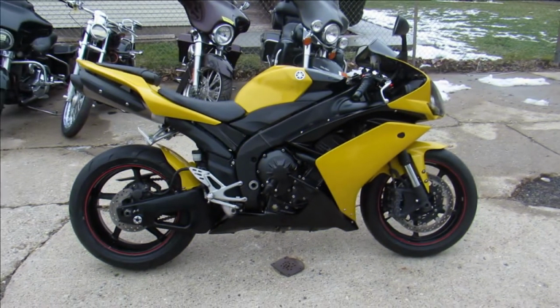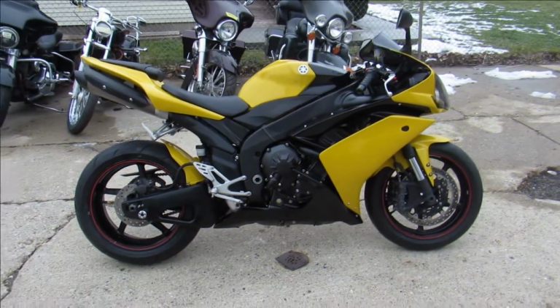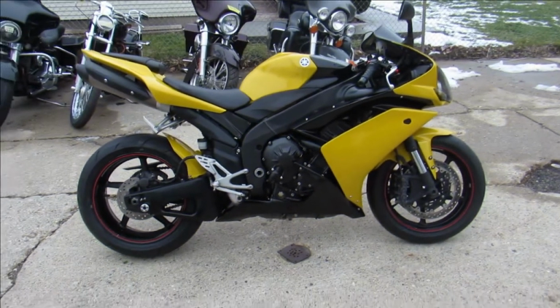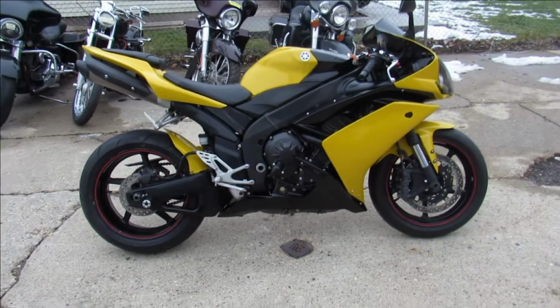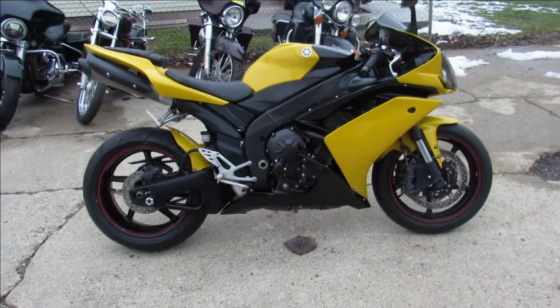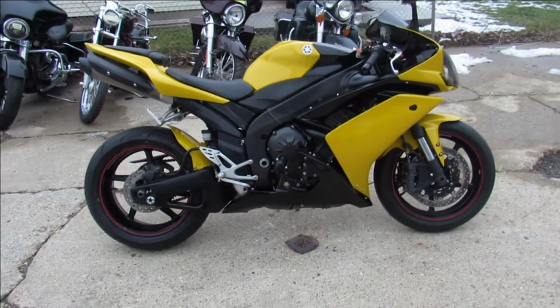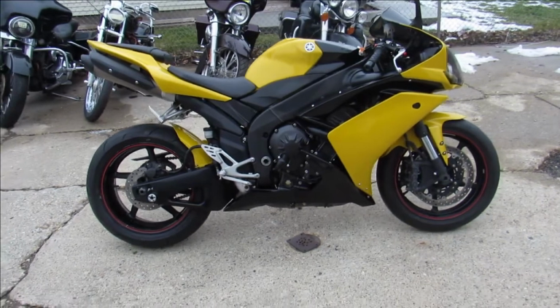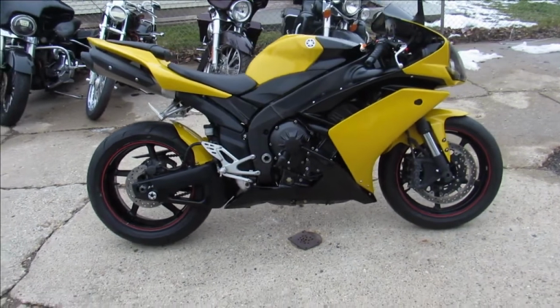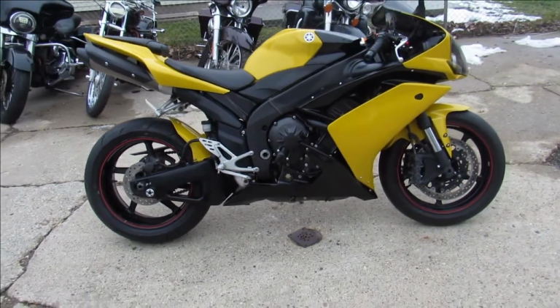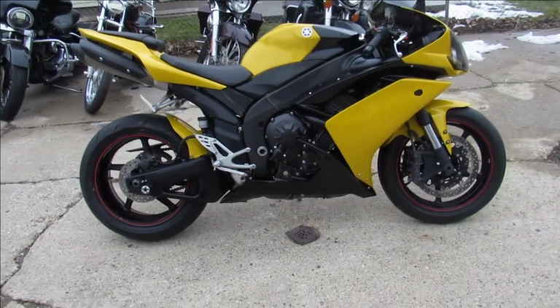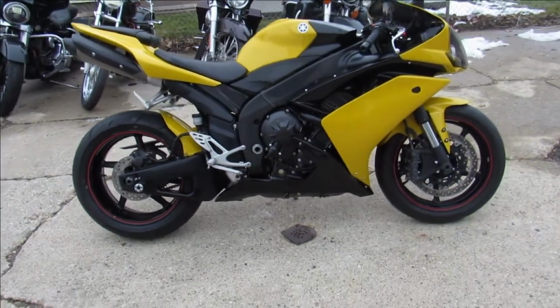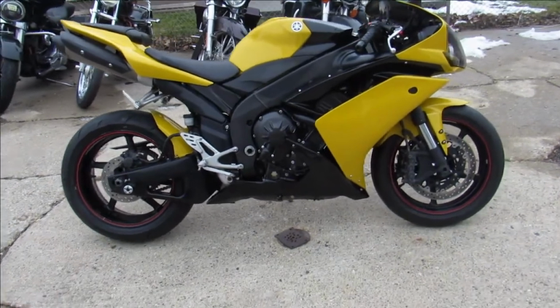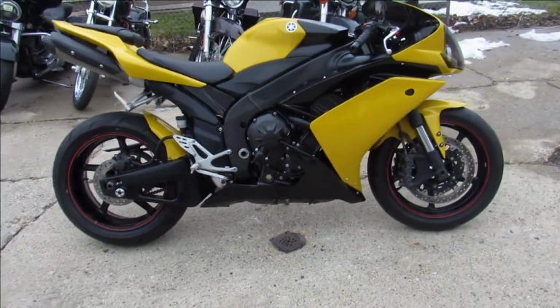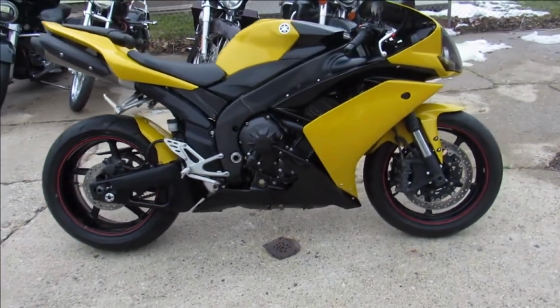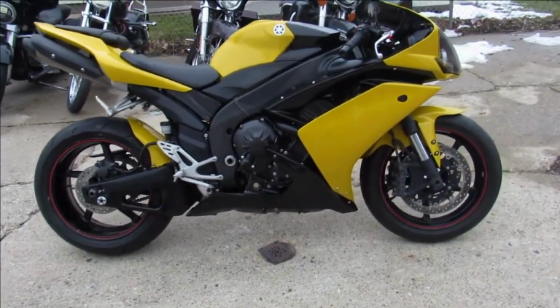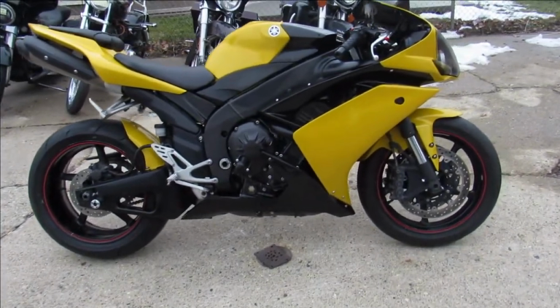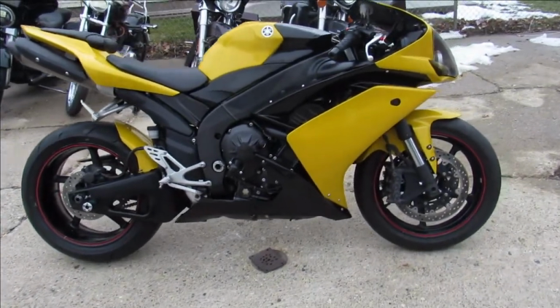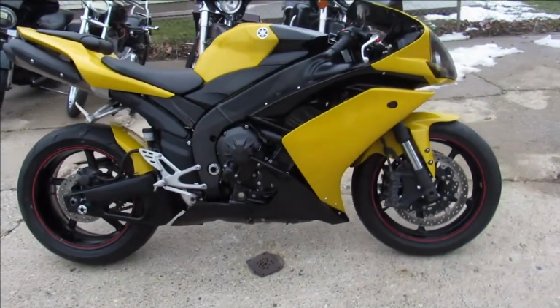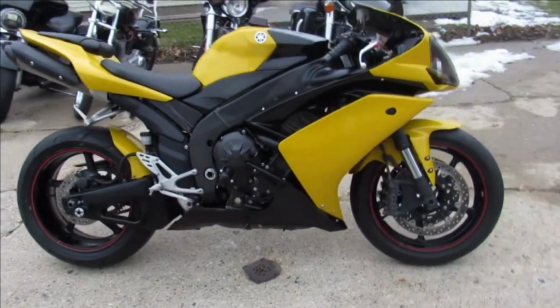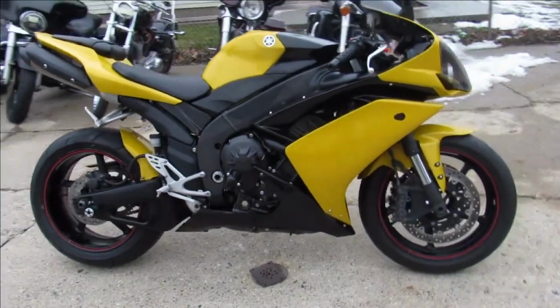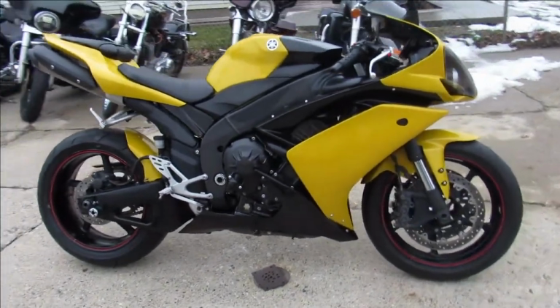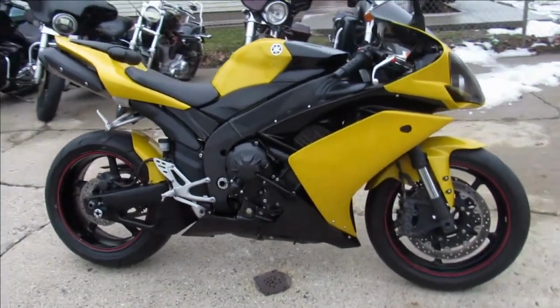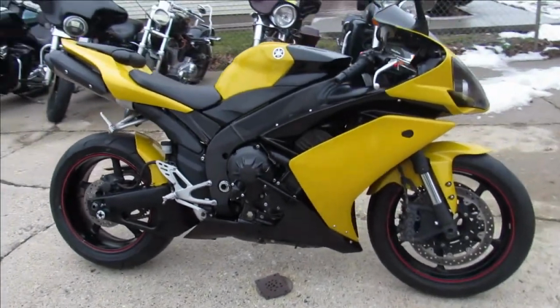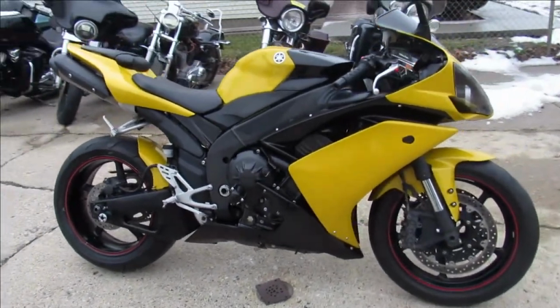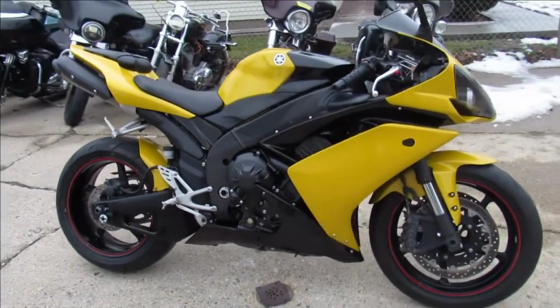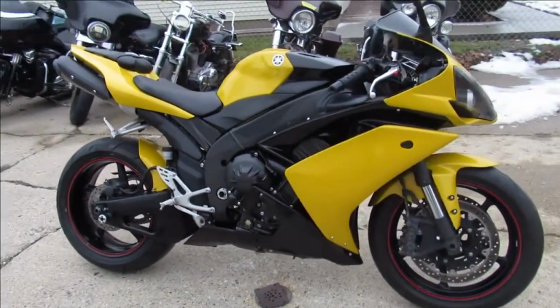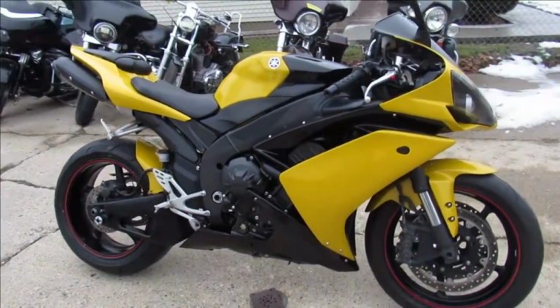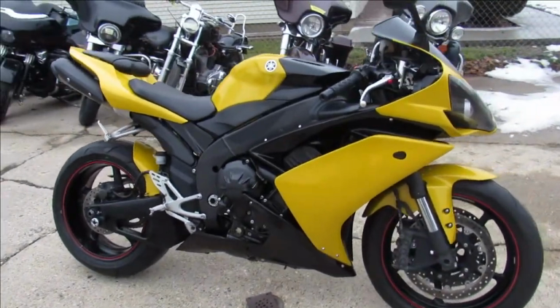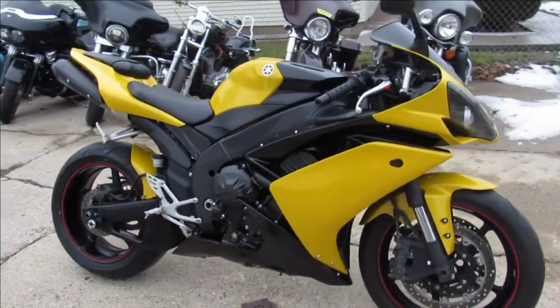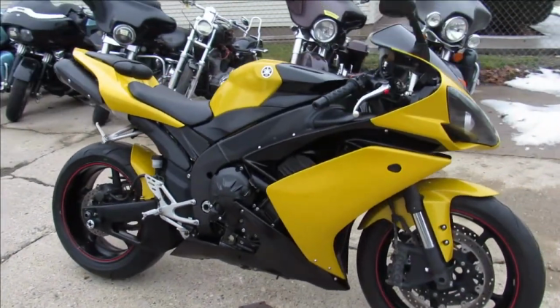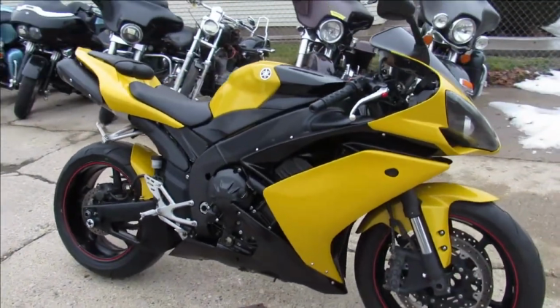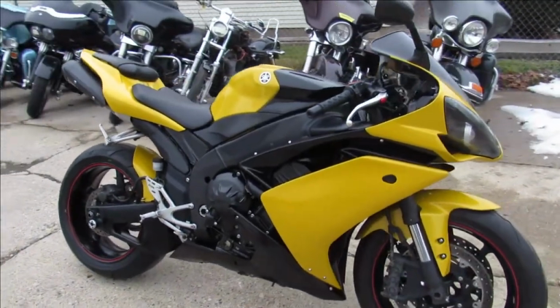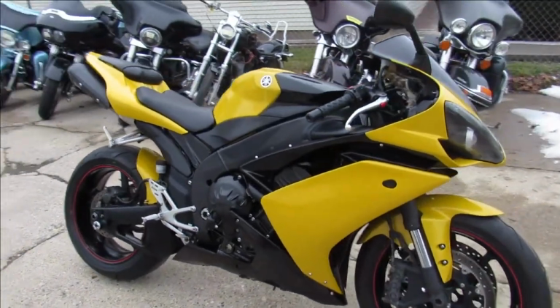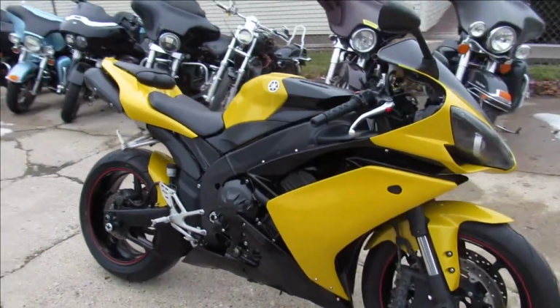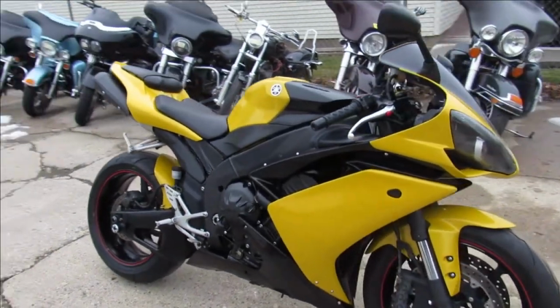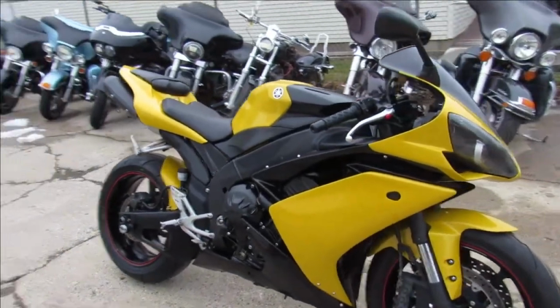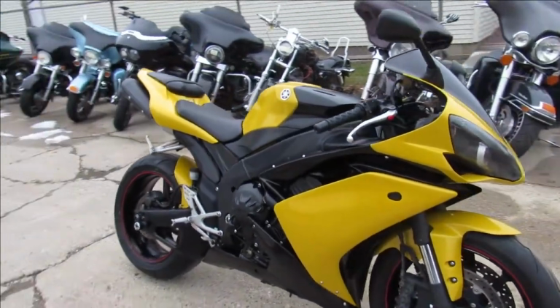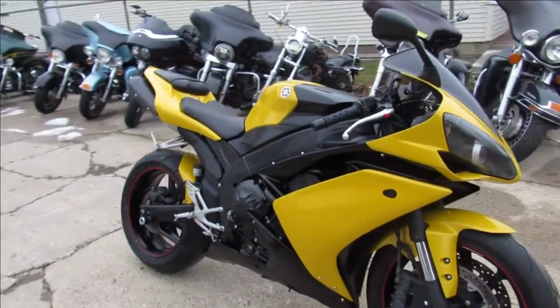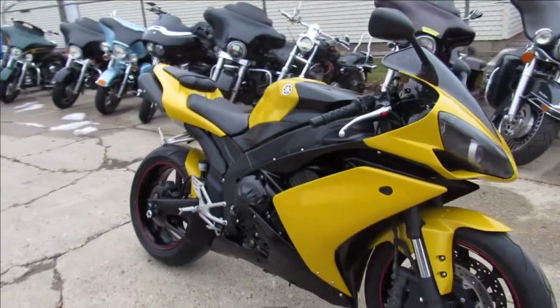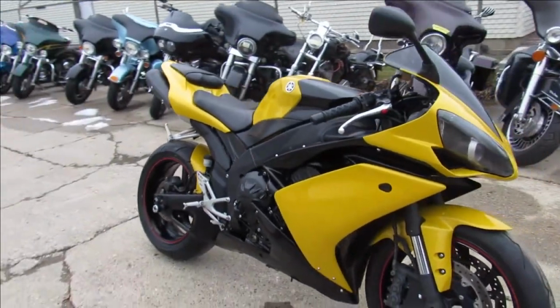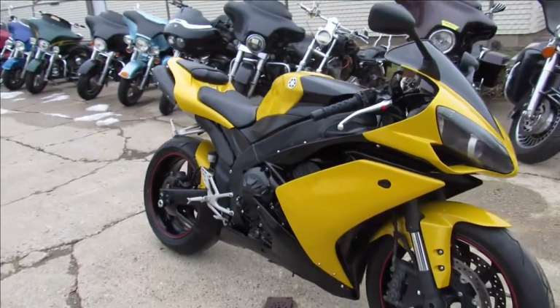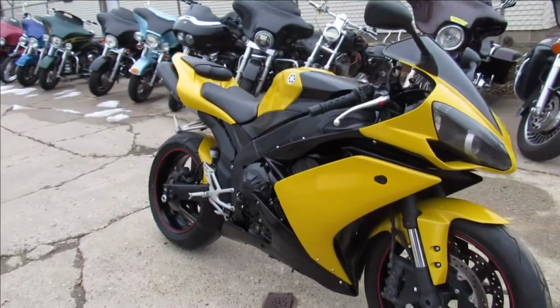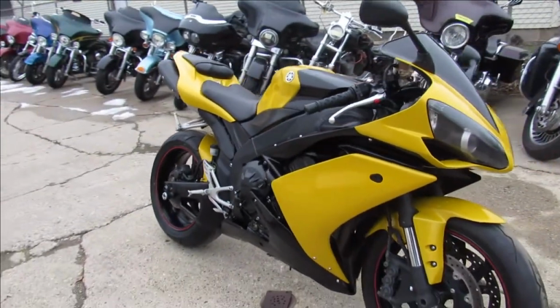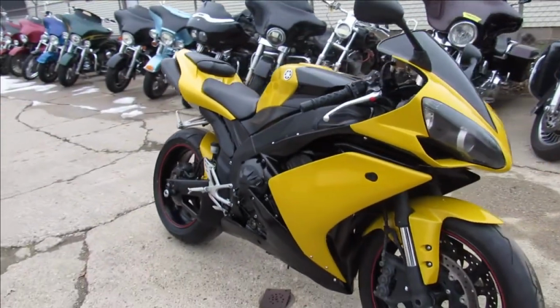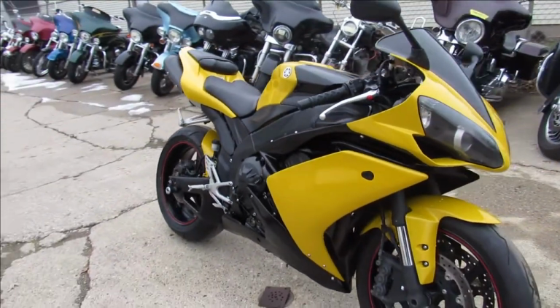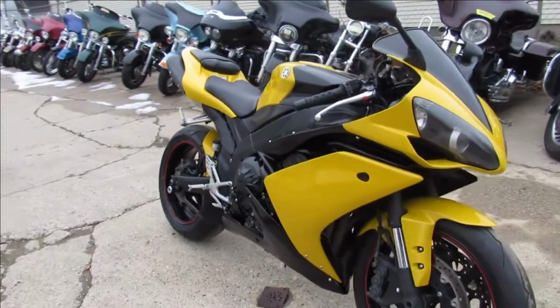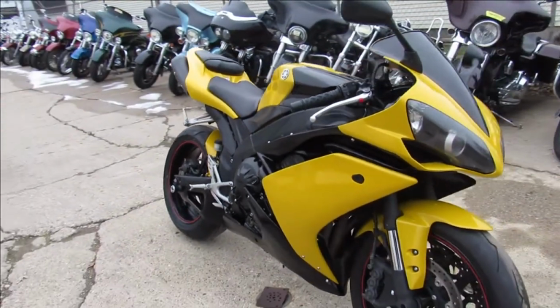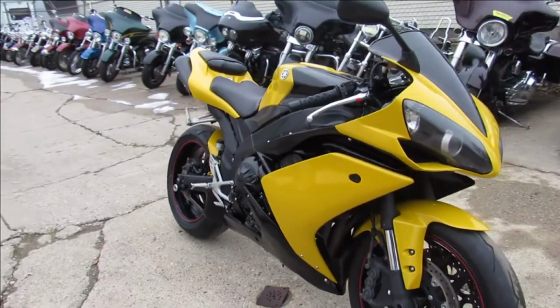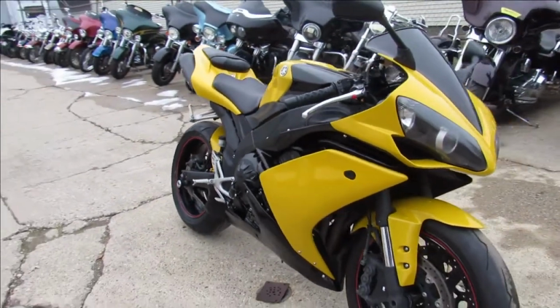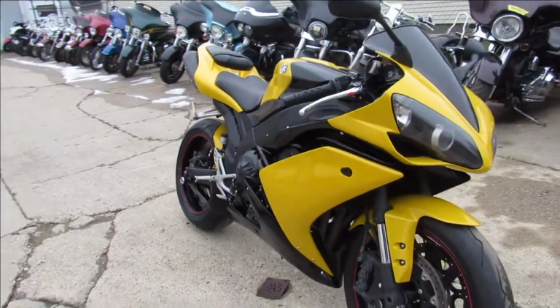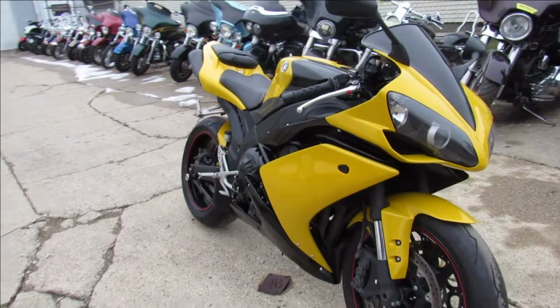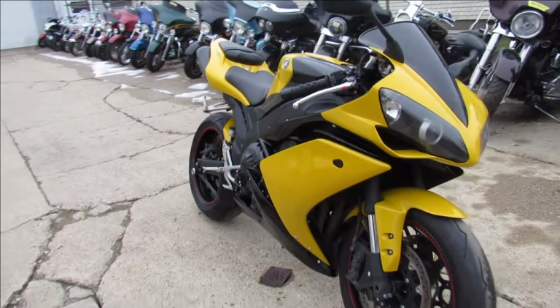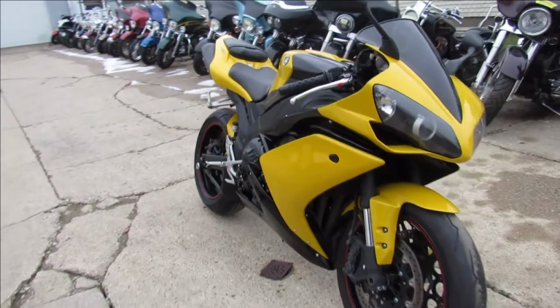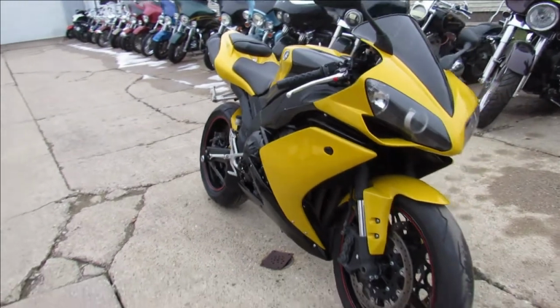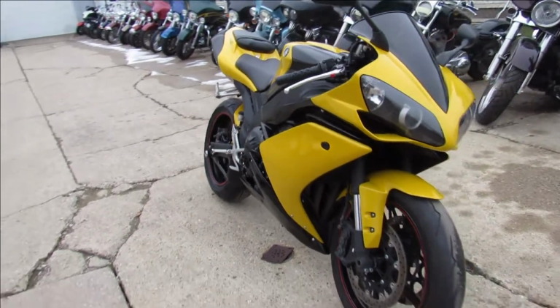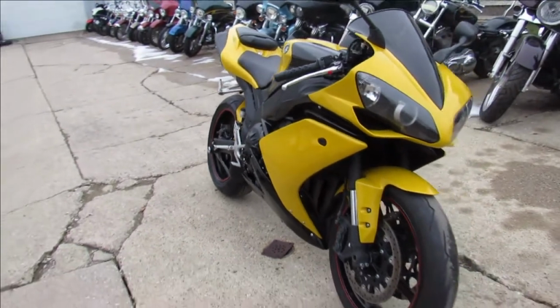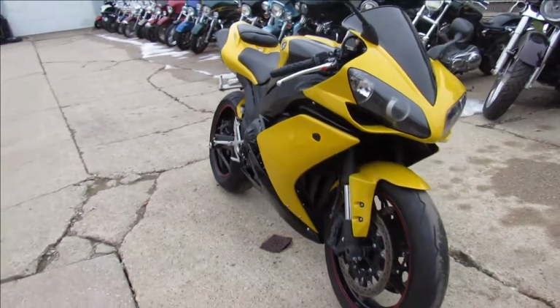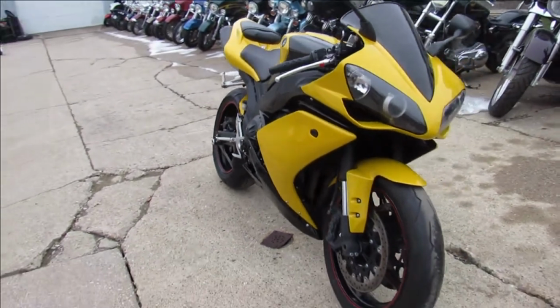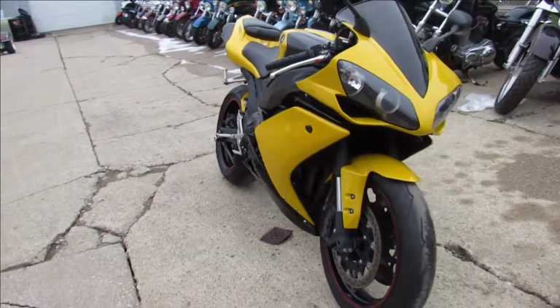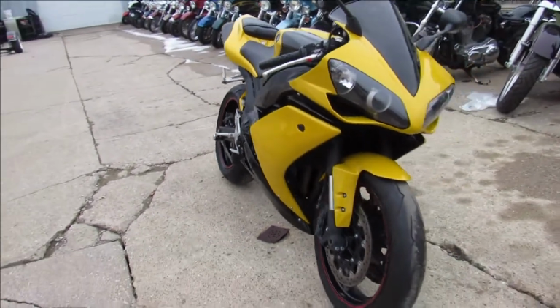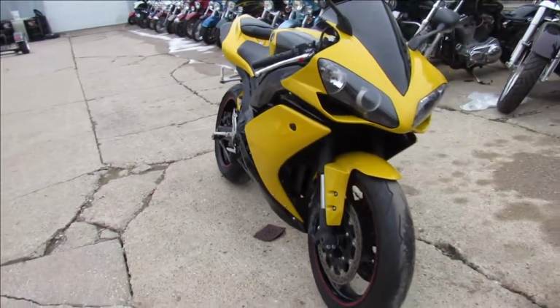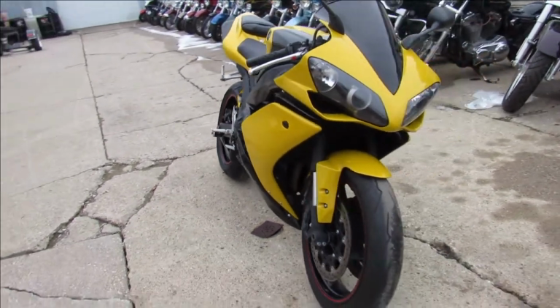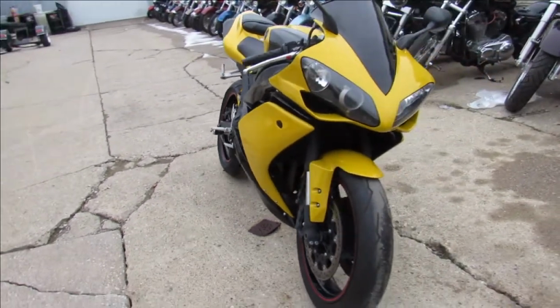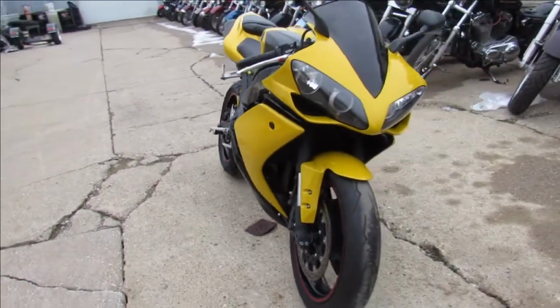Hey guys, ApprovalPowerSports.com here doing some videos on a sport bike we just got on the show, and this here is a 2007 Yamaha R1.